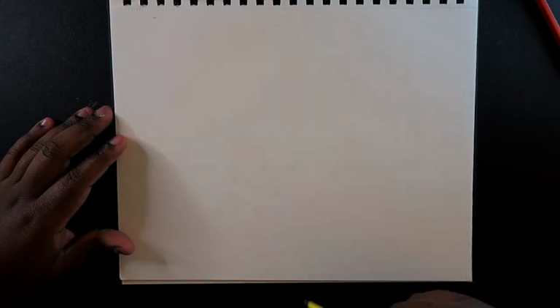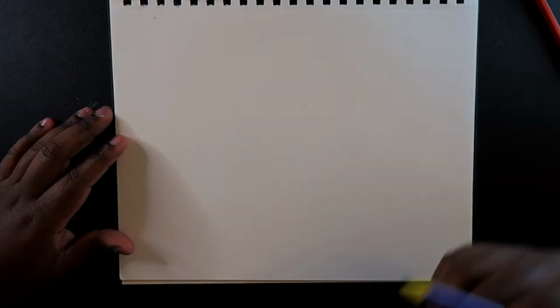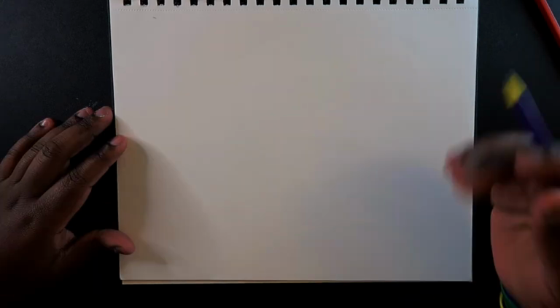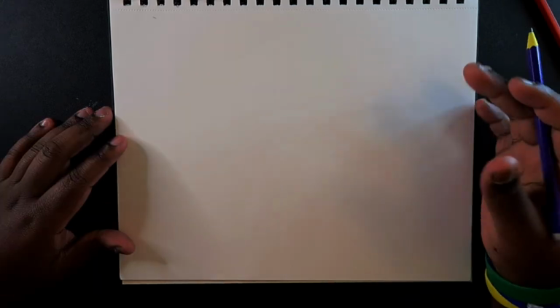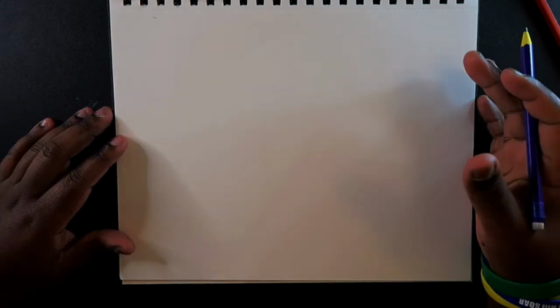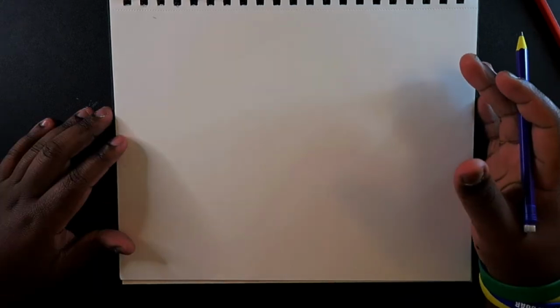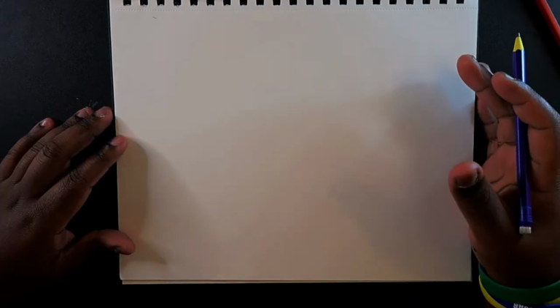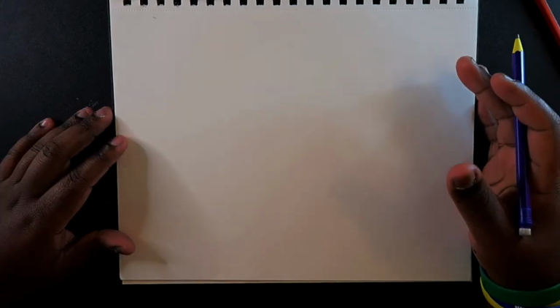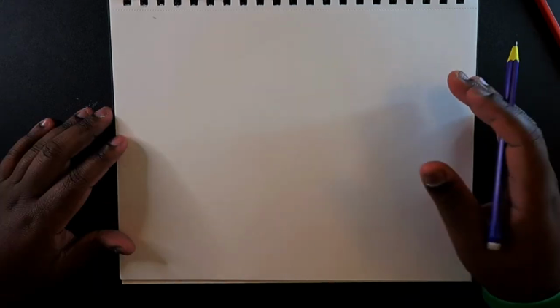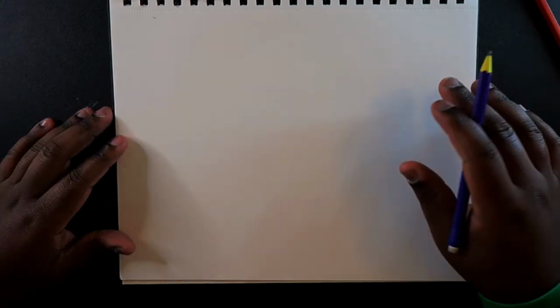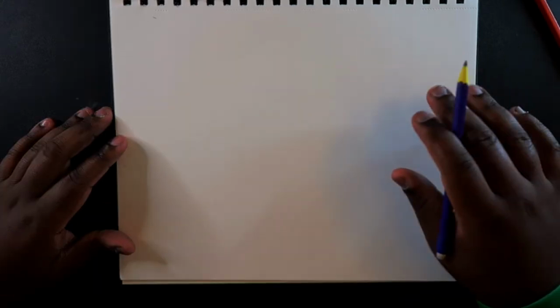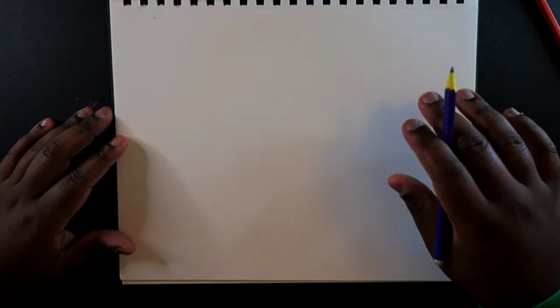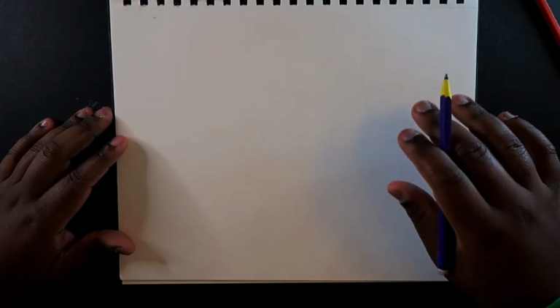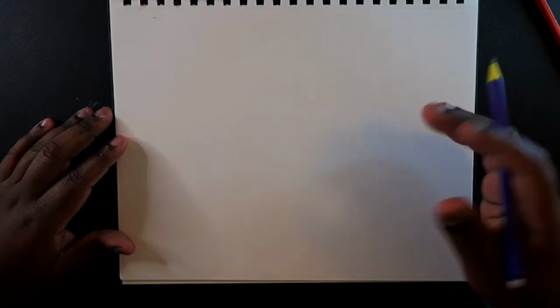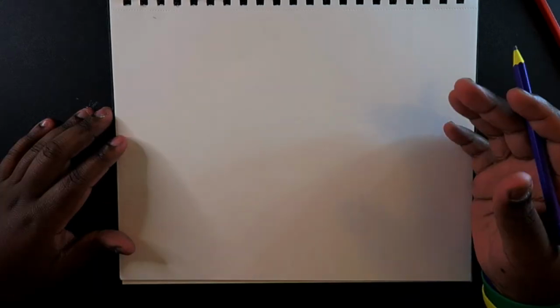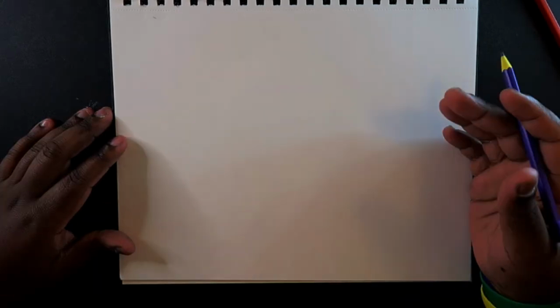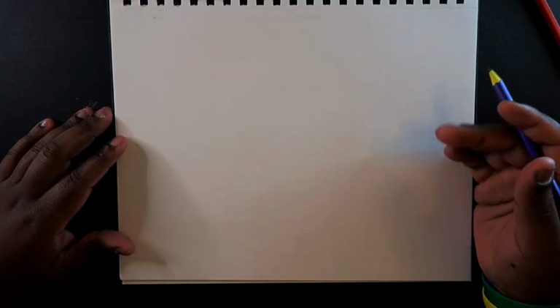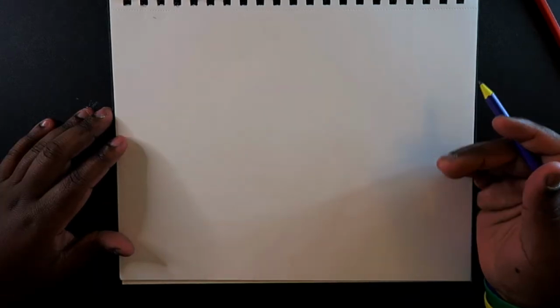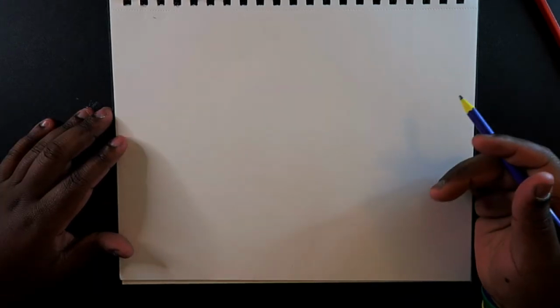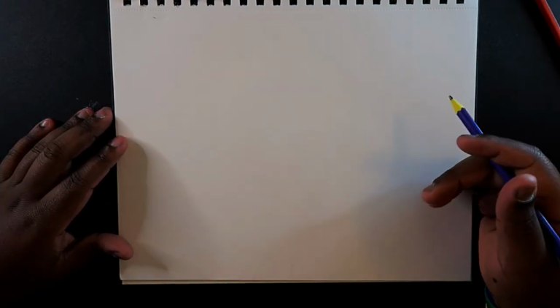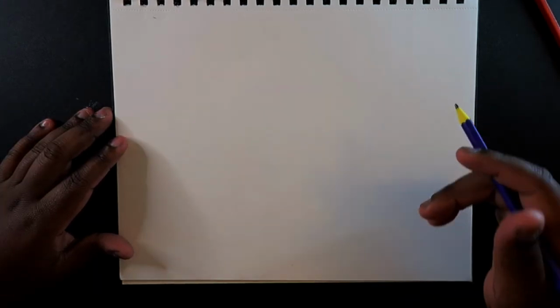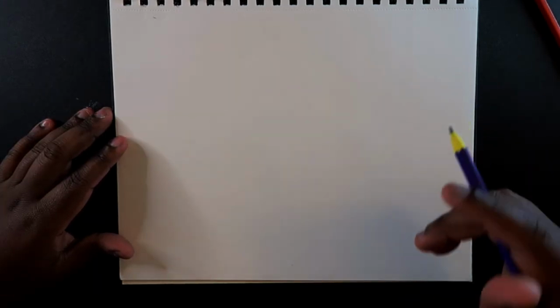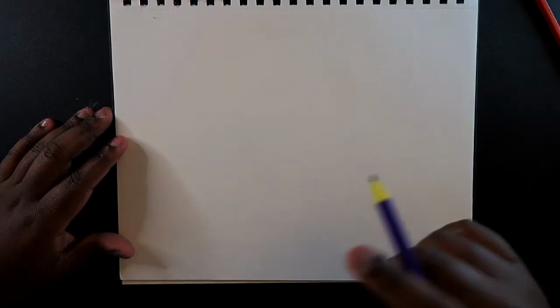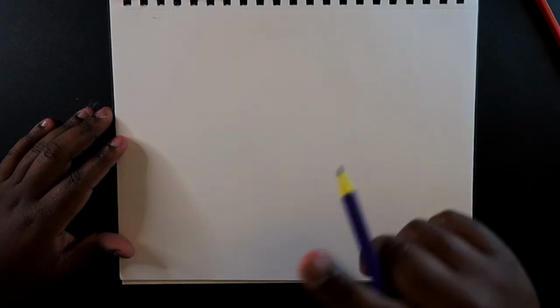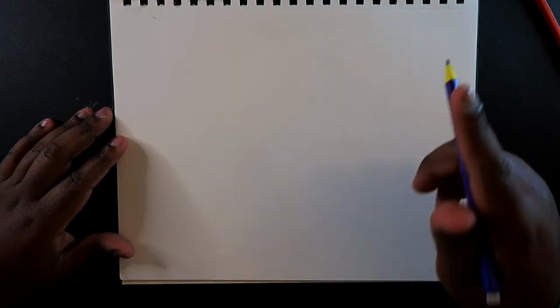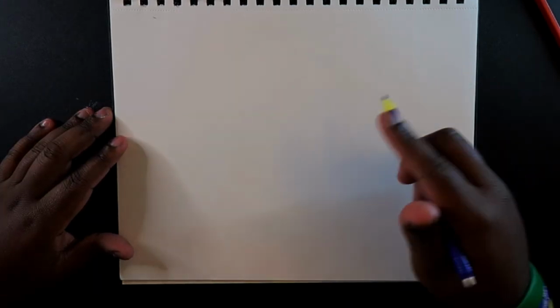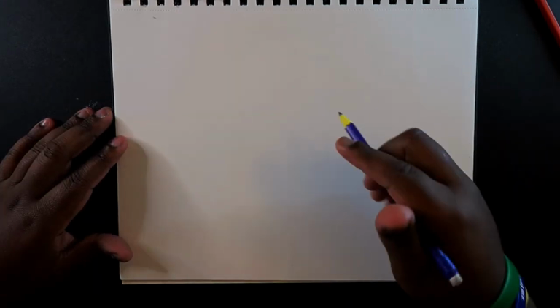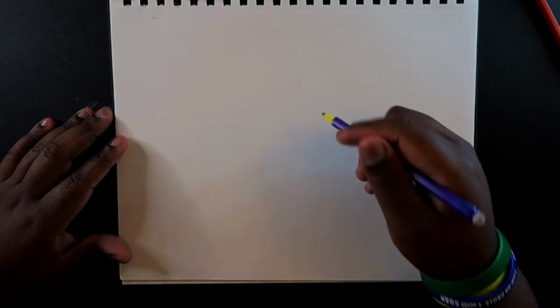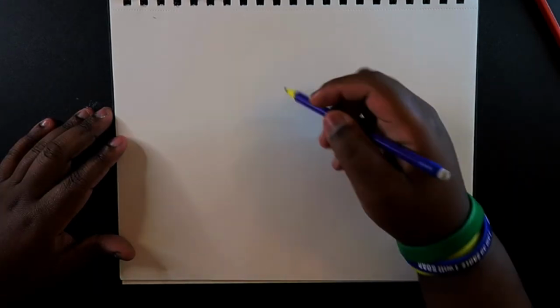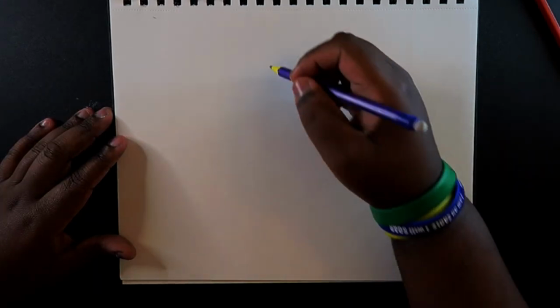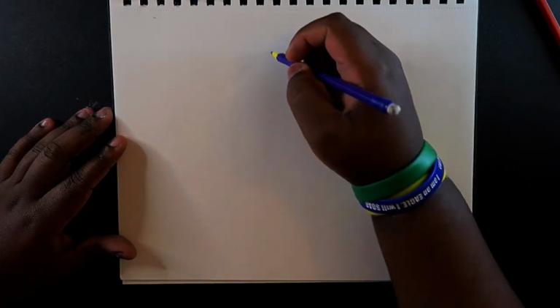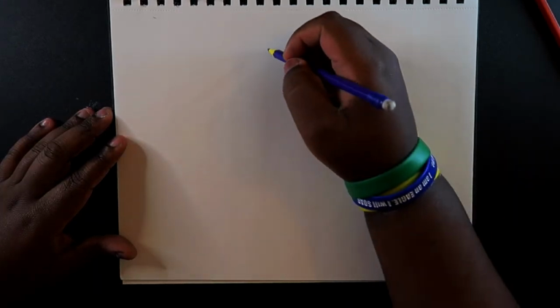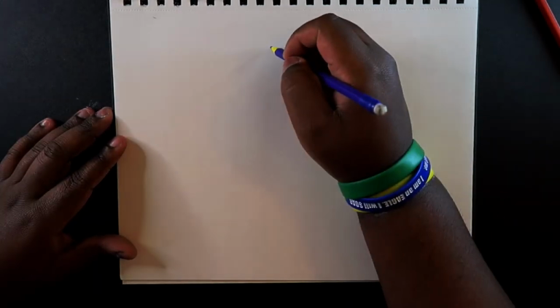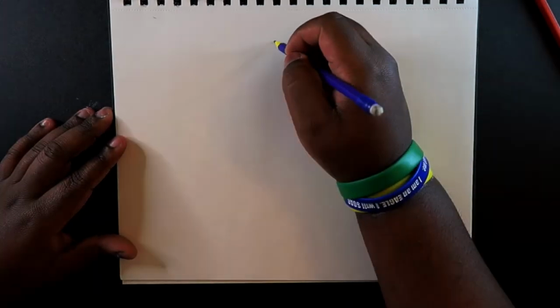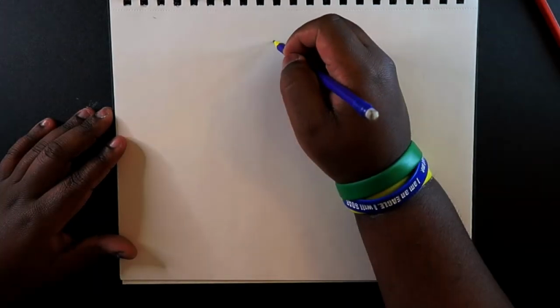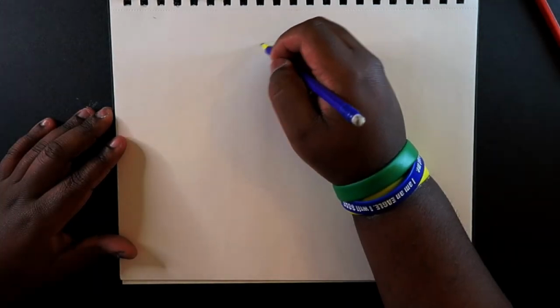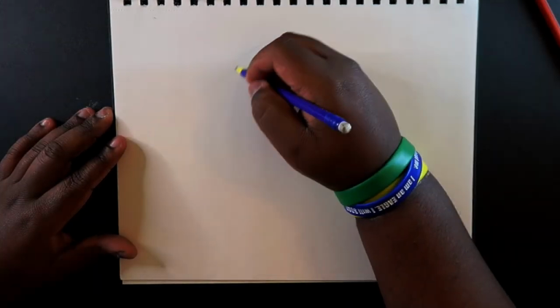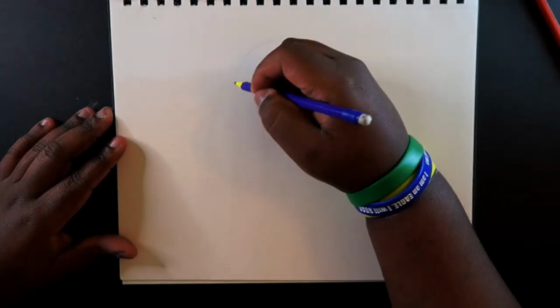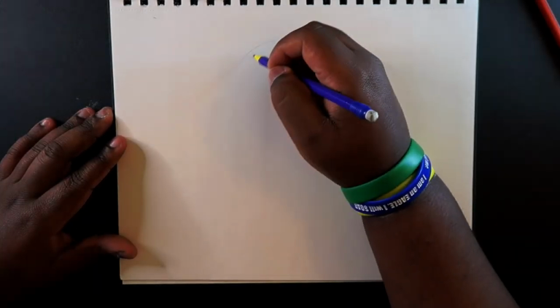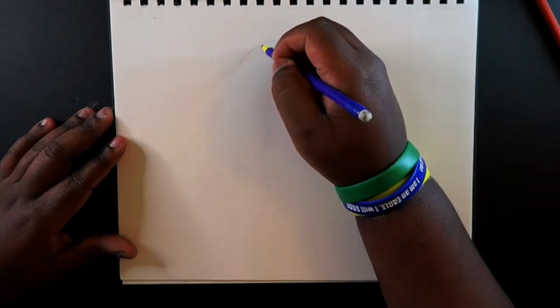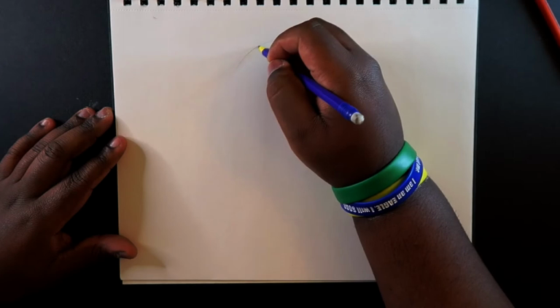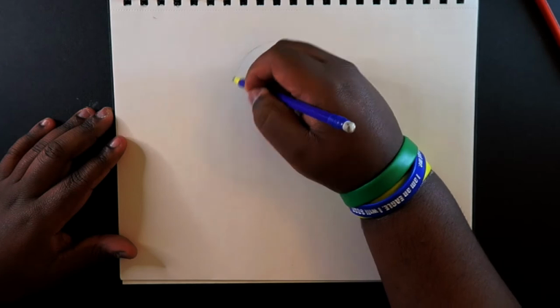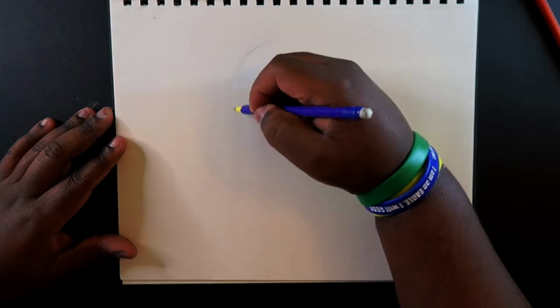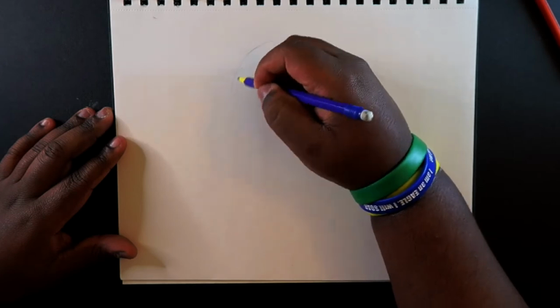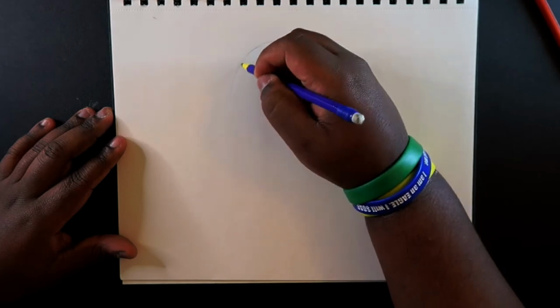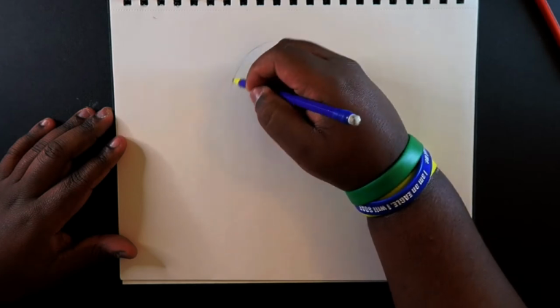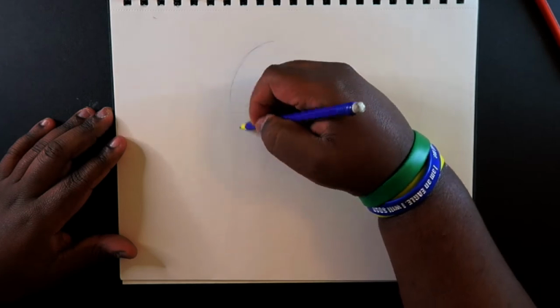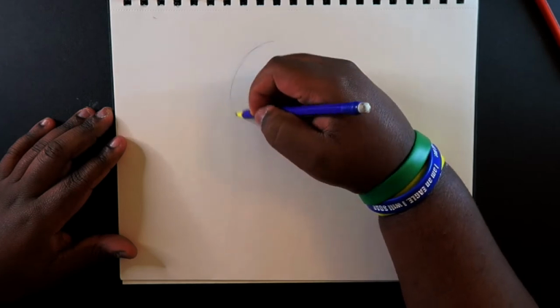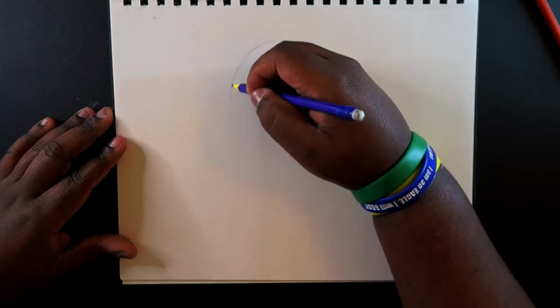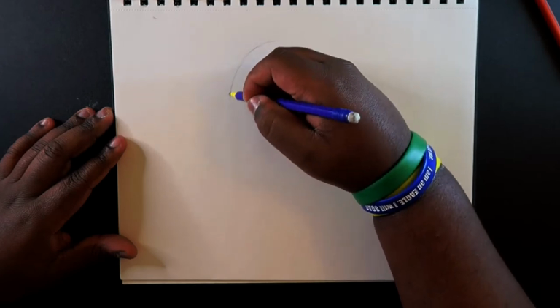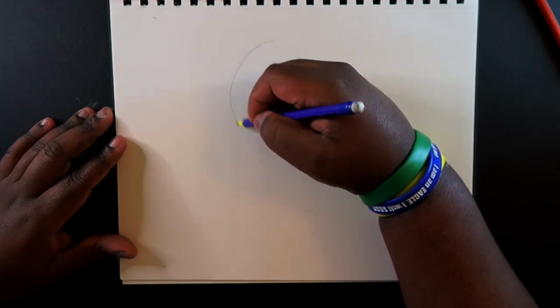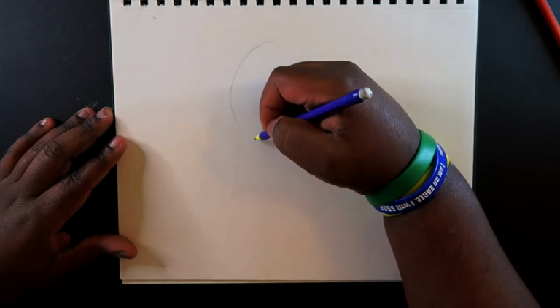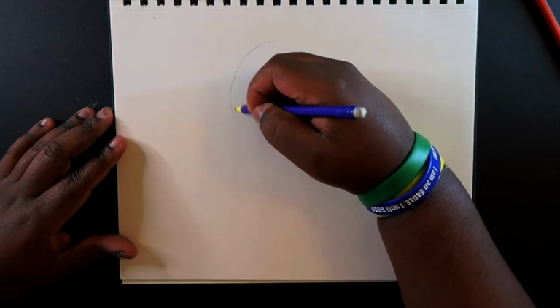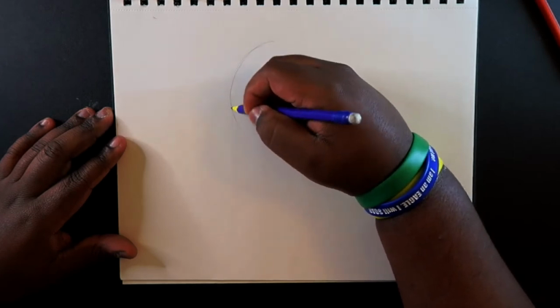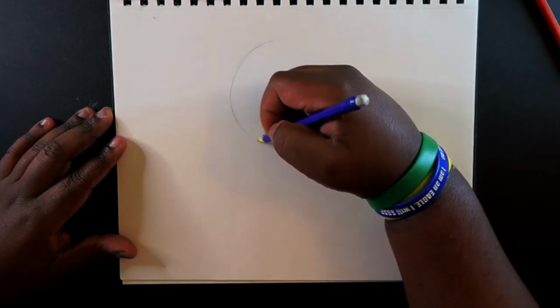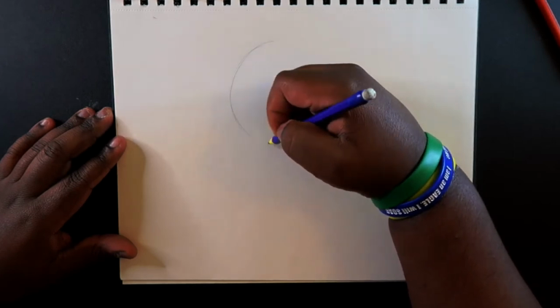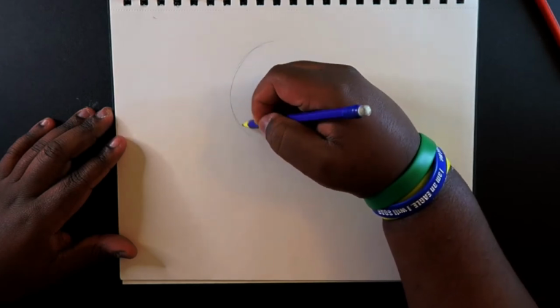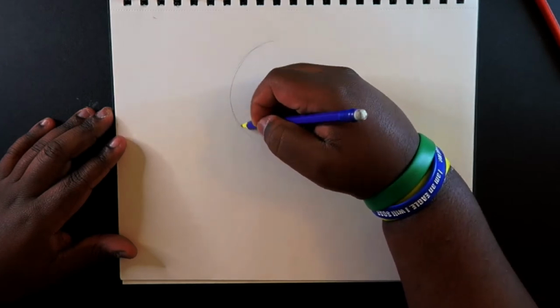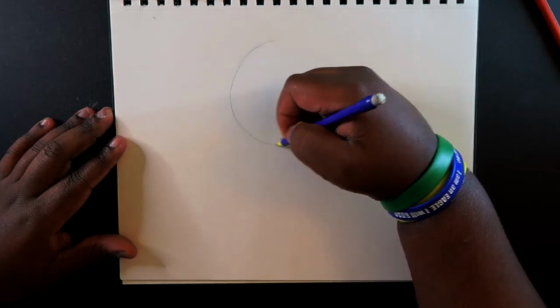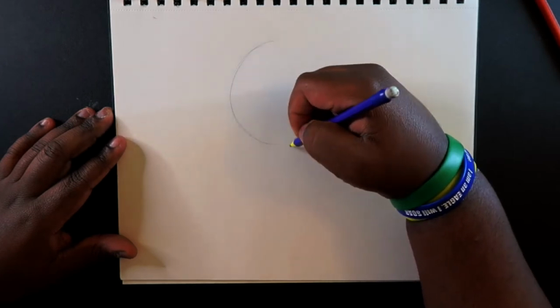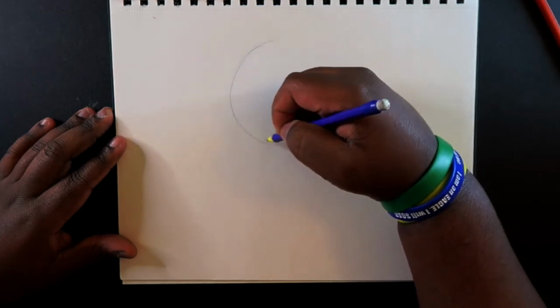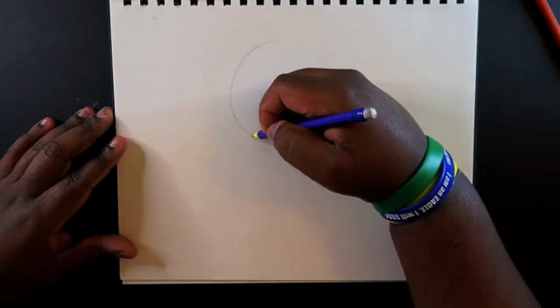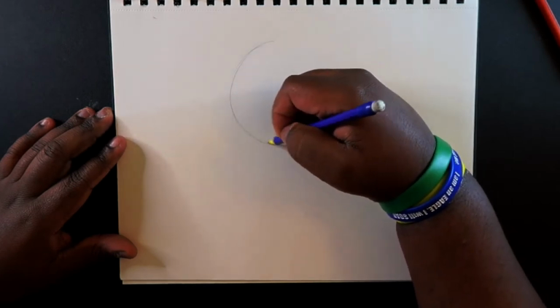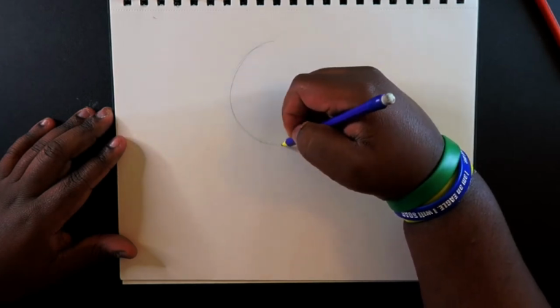So like always, if I'm doing a face tutorial, I always start out with a circle, because that's going to be sort of the skull for the head.